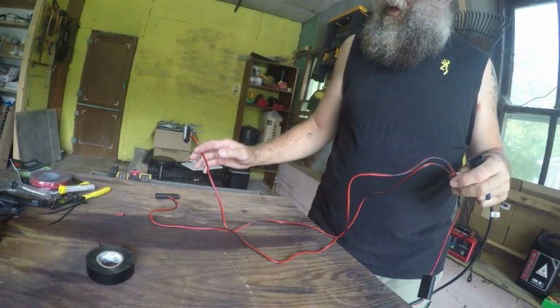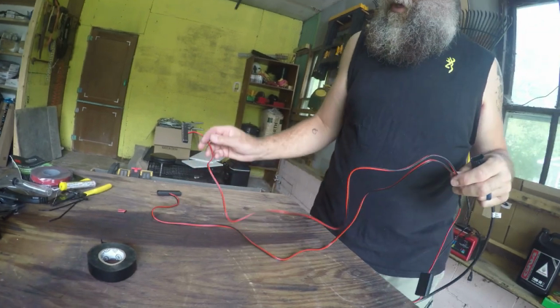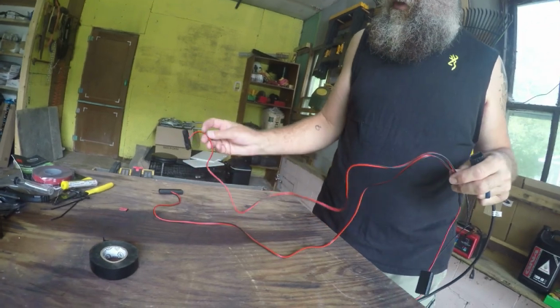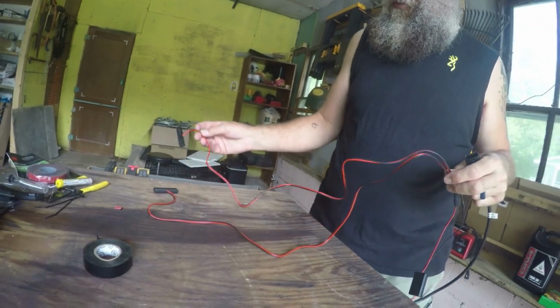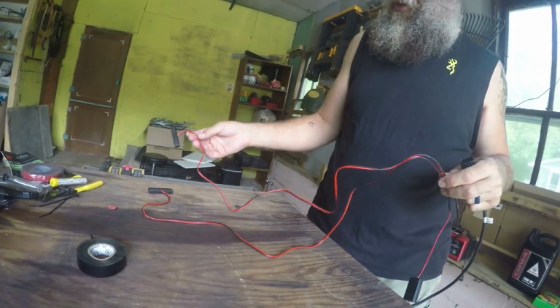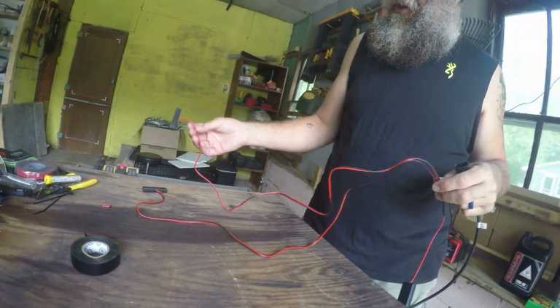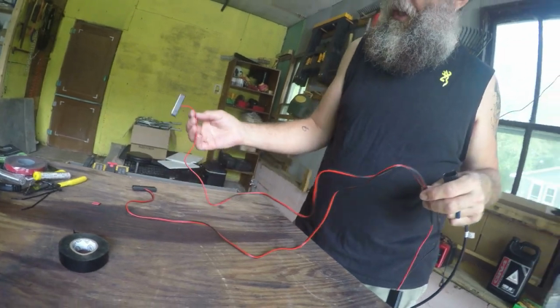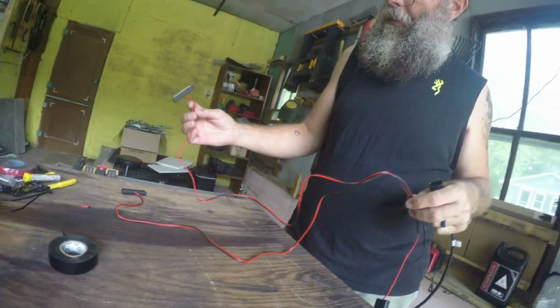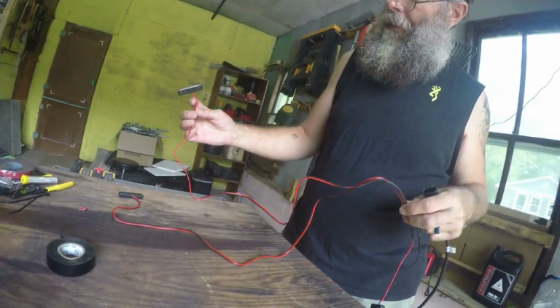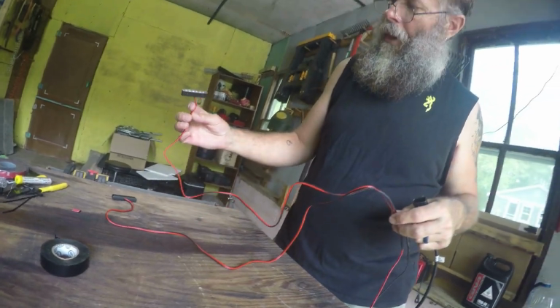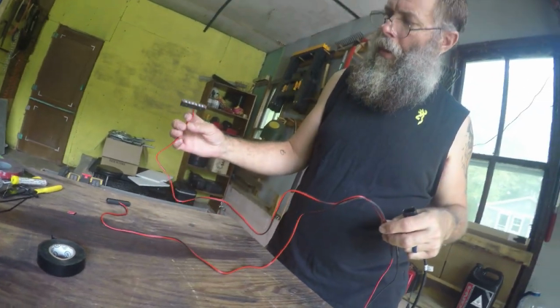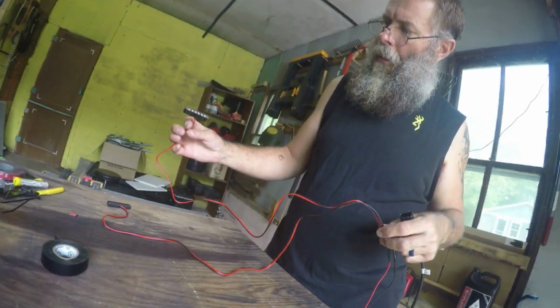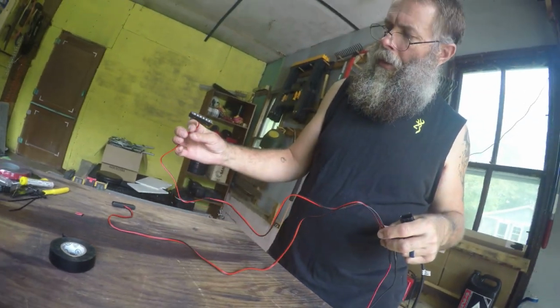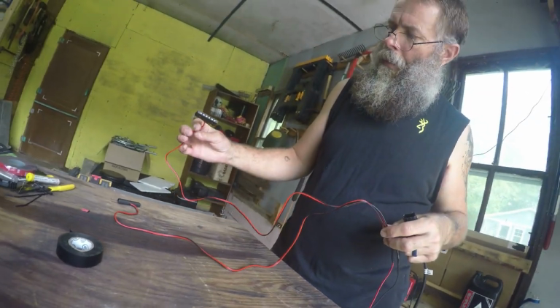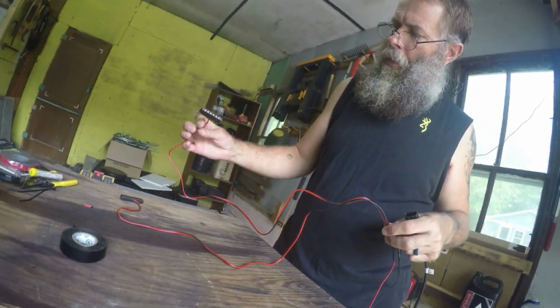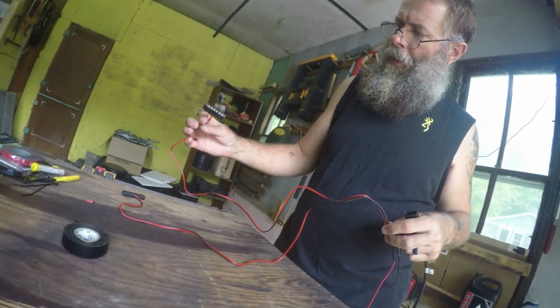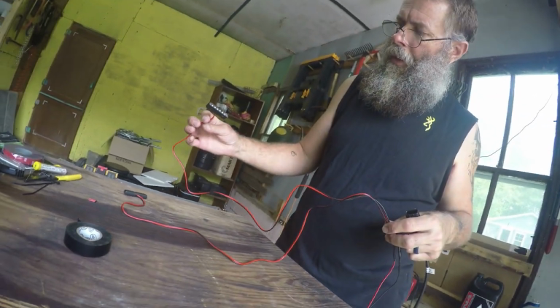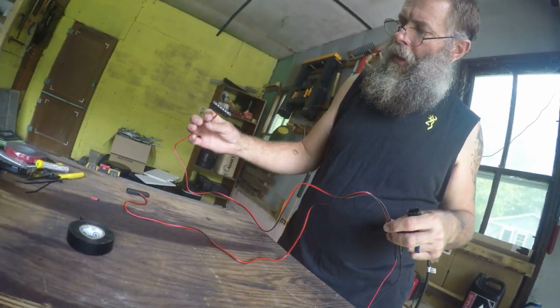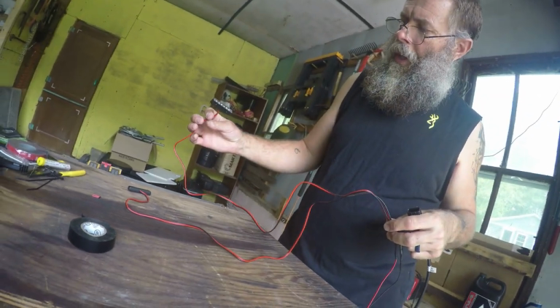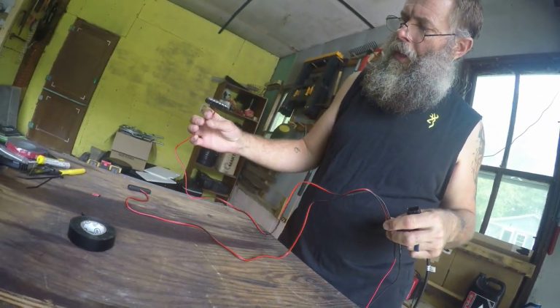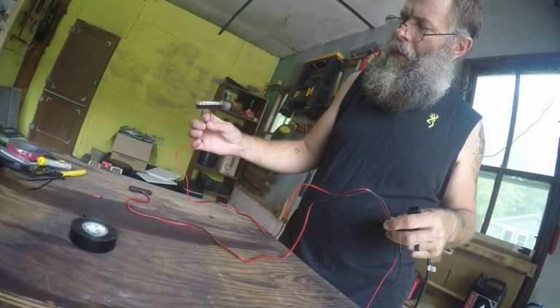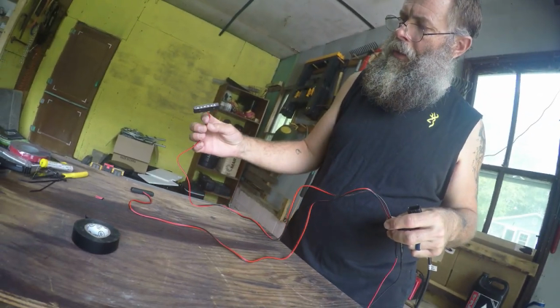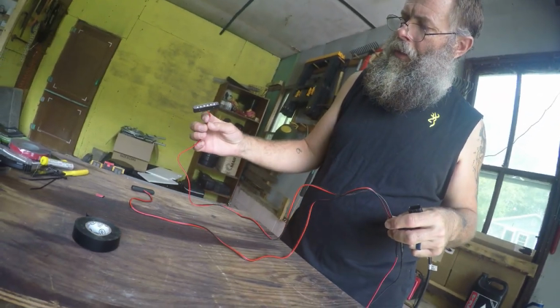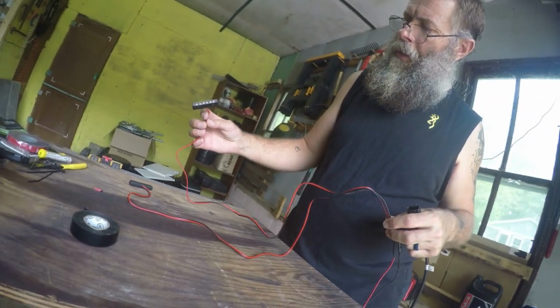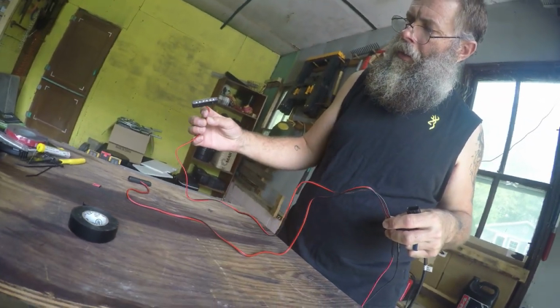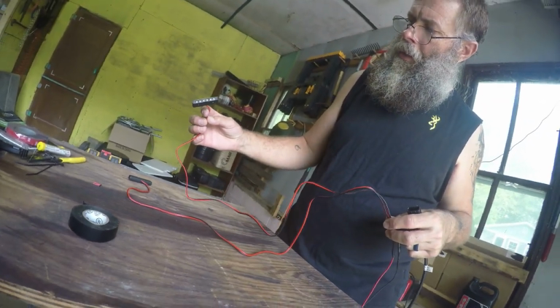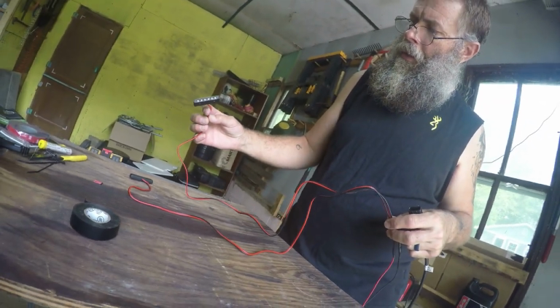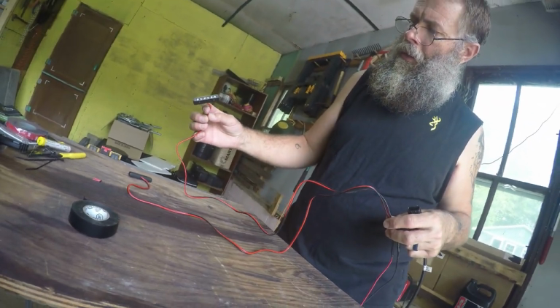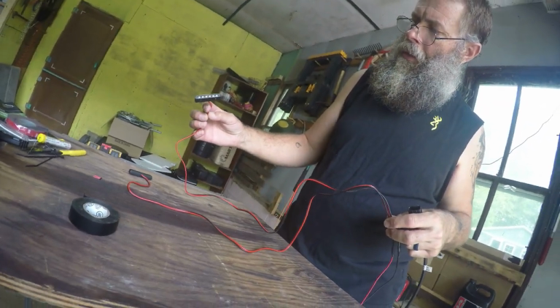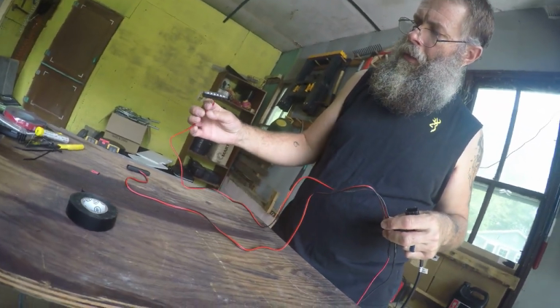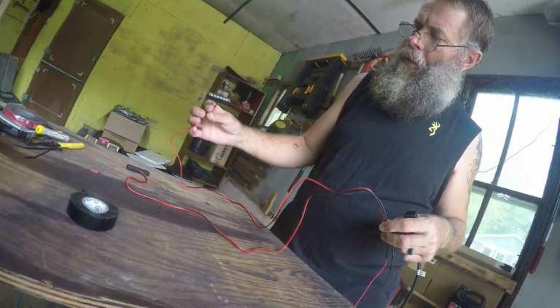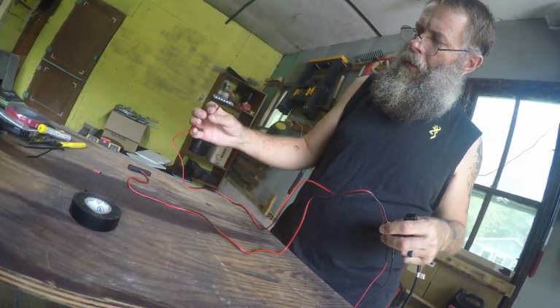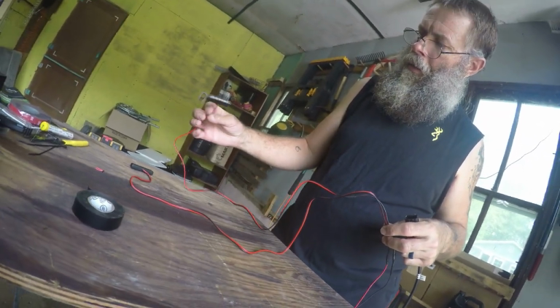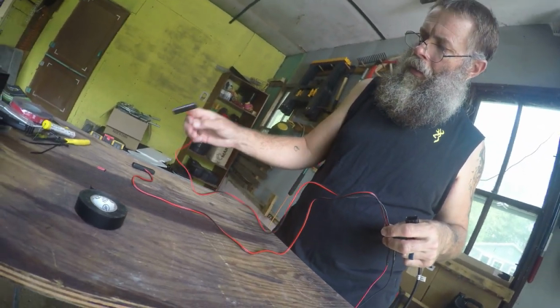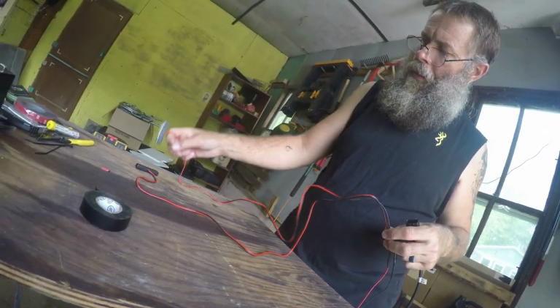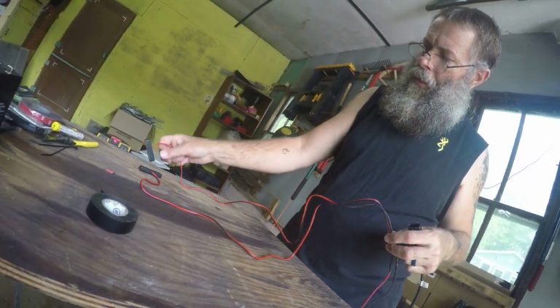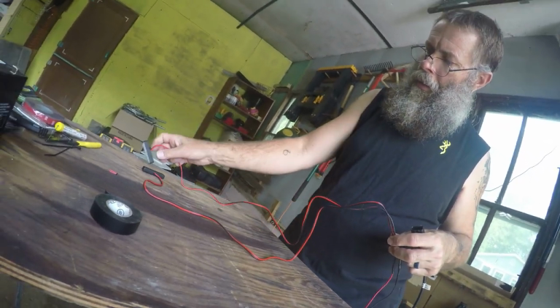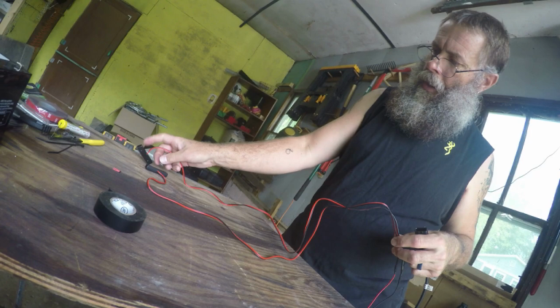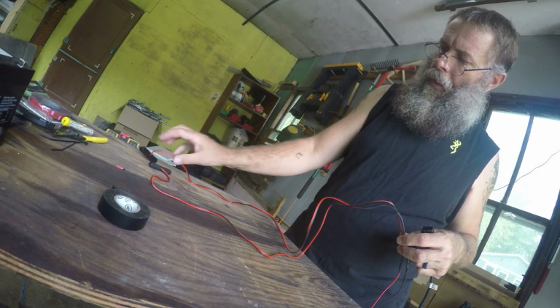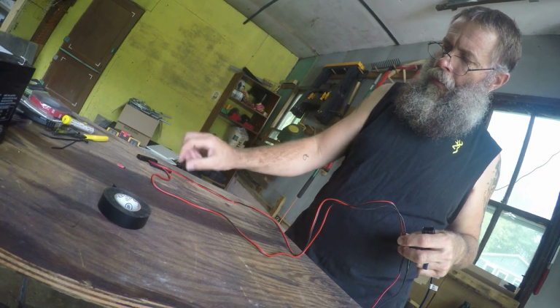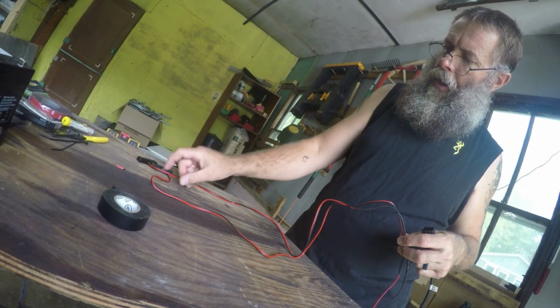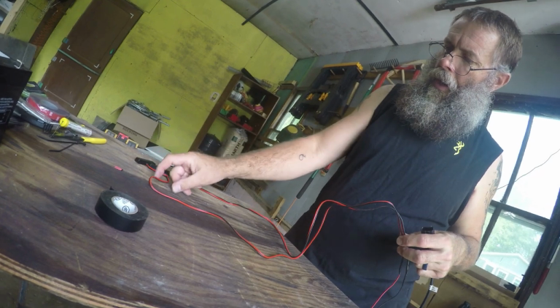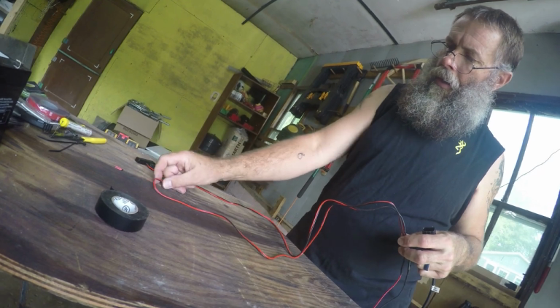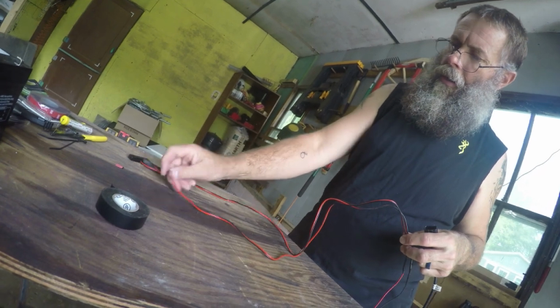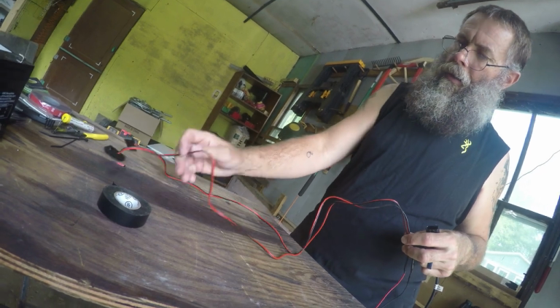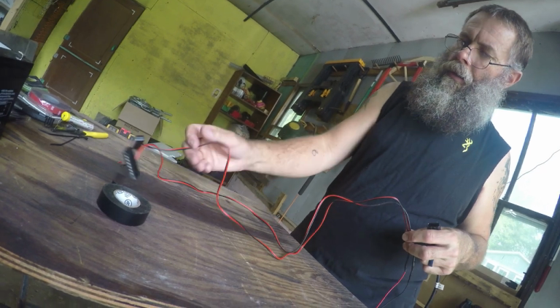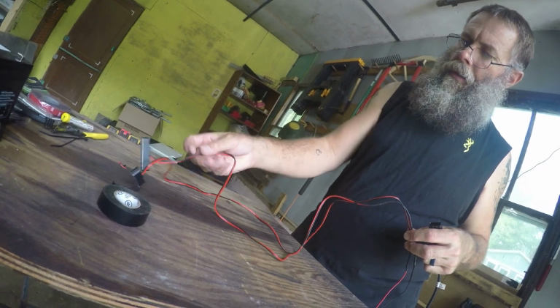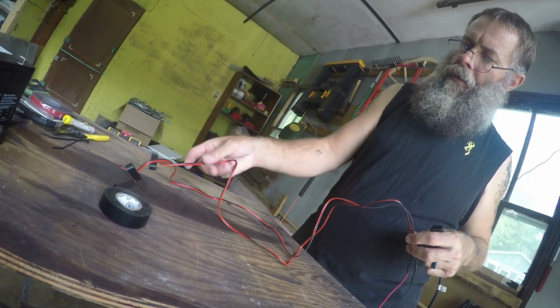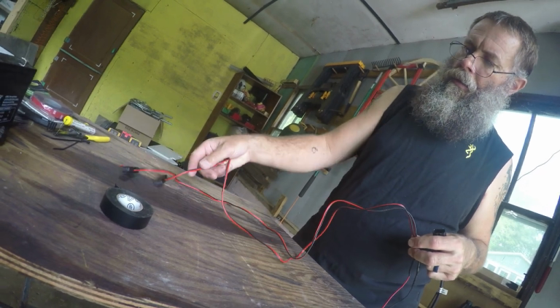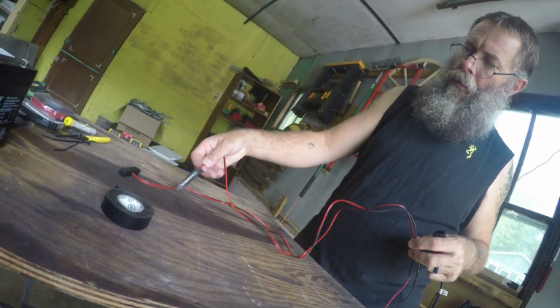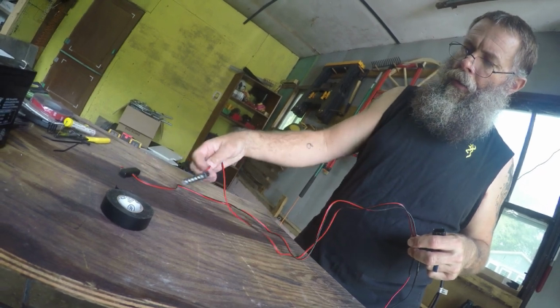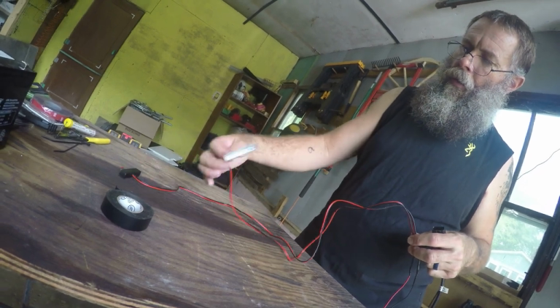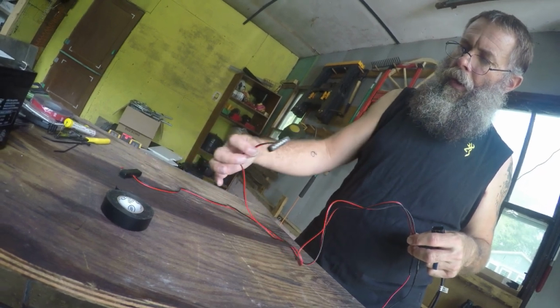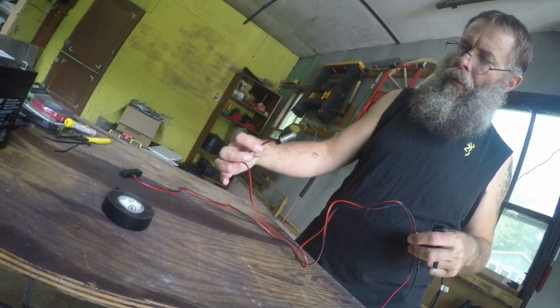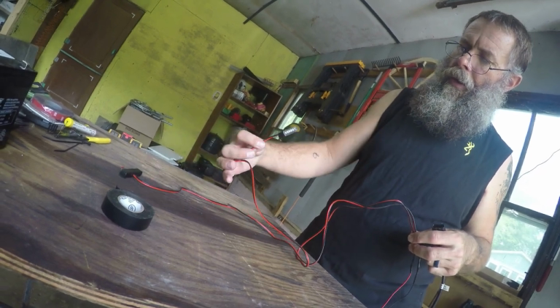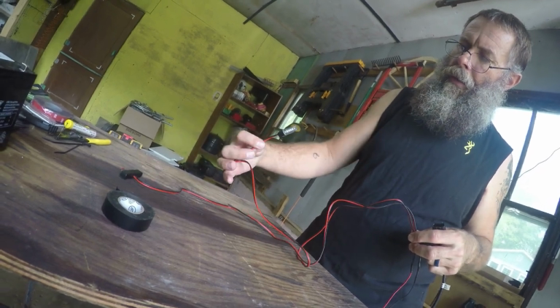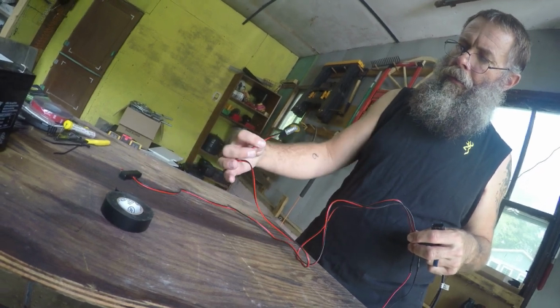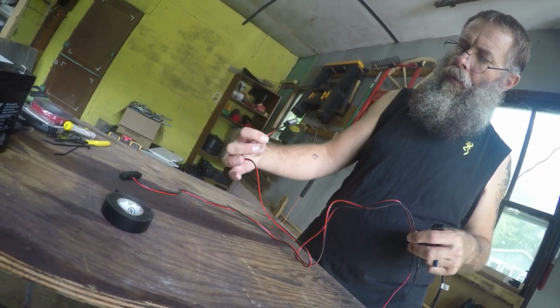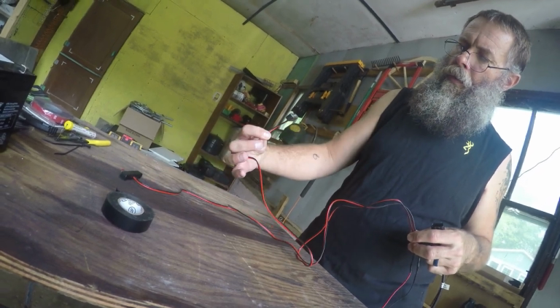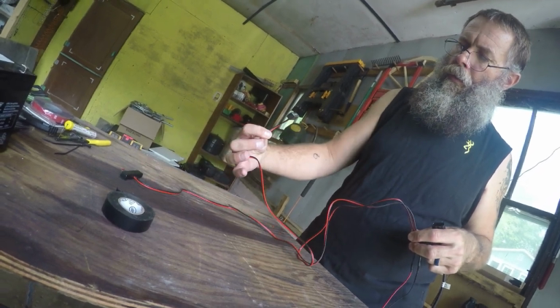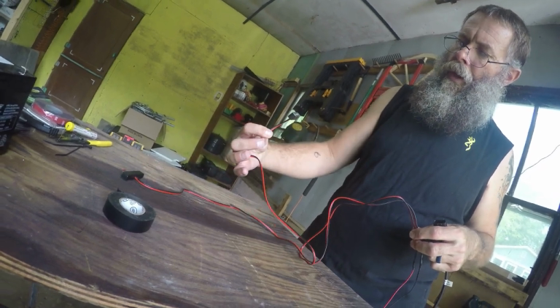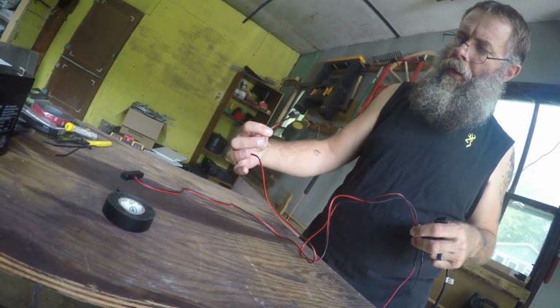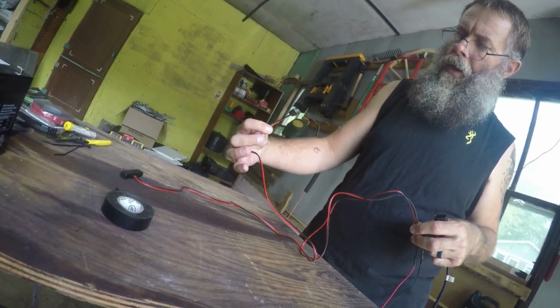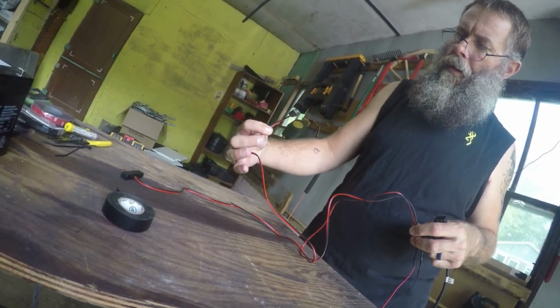There — there is our harness for our lights, all connected, soldered, and taped. Now we just need to figure out where to mount the lights, run the wiring through, and we are done.